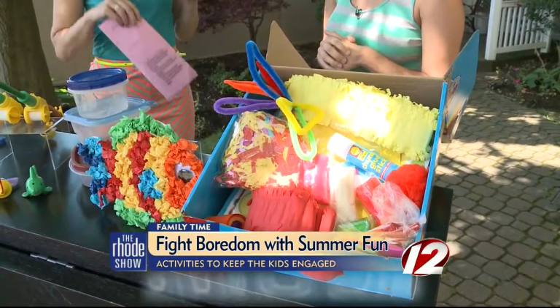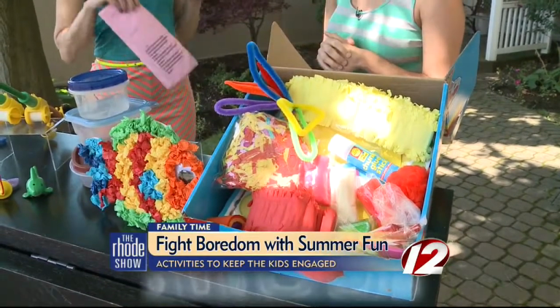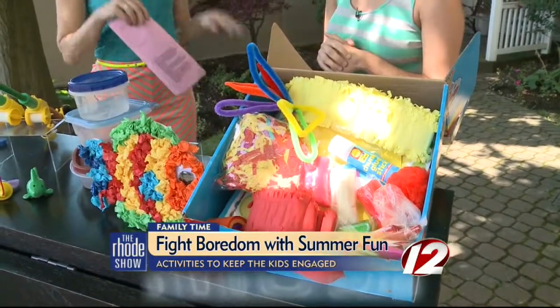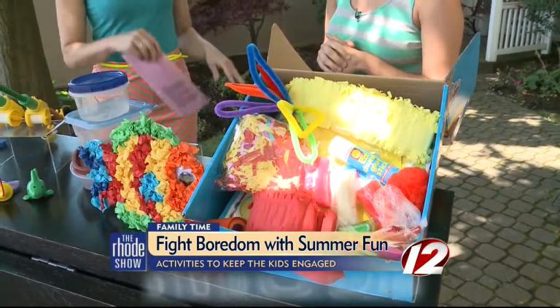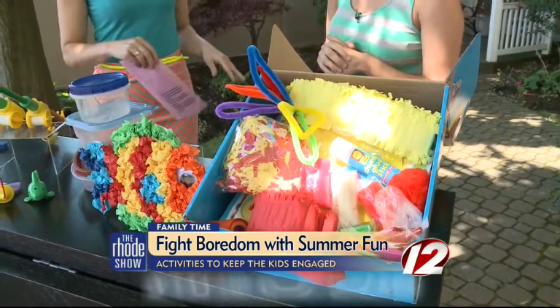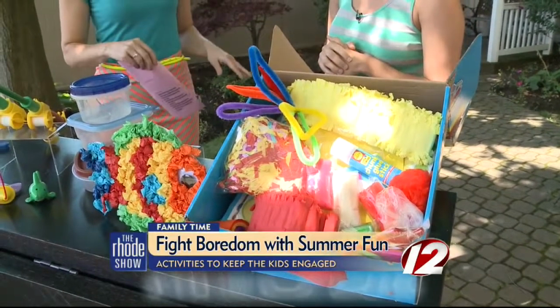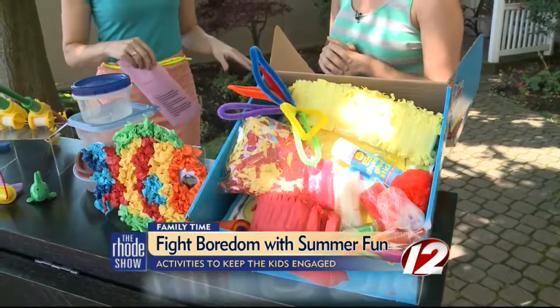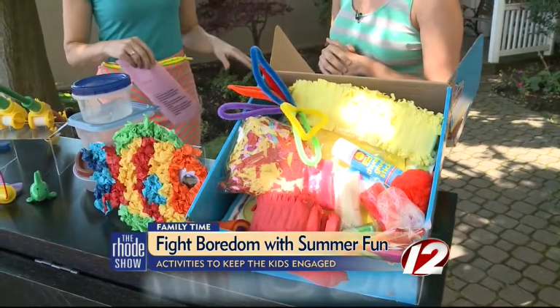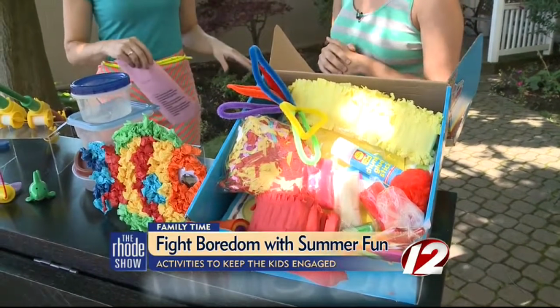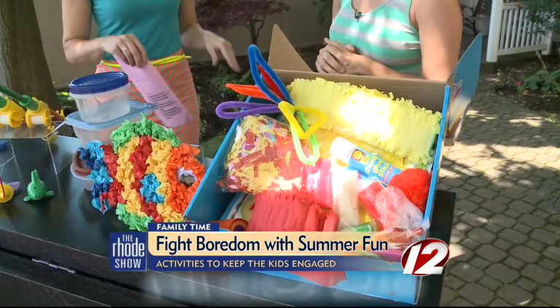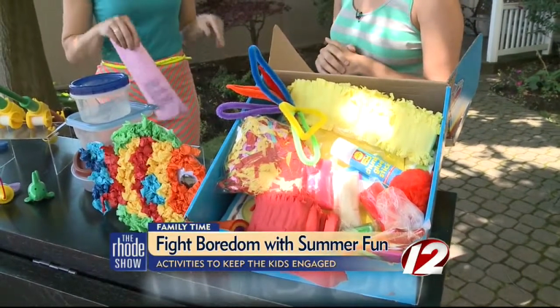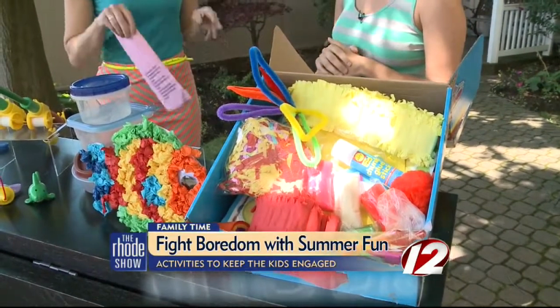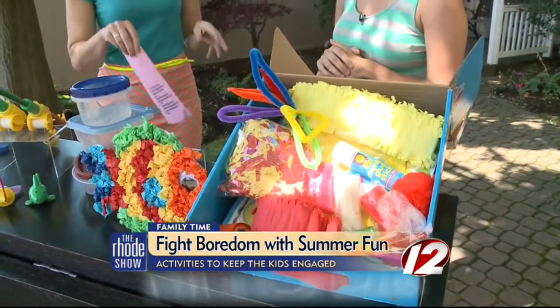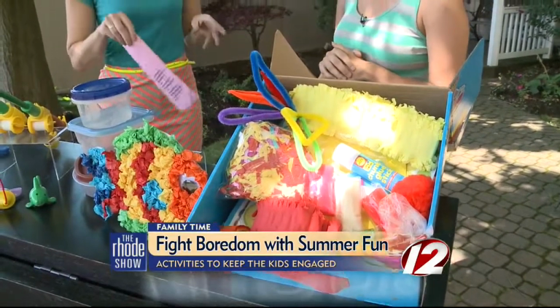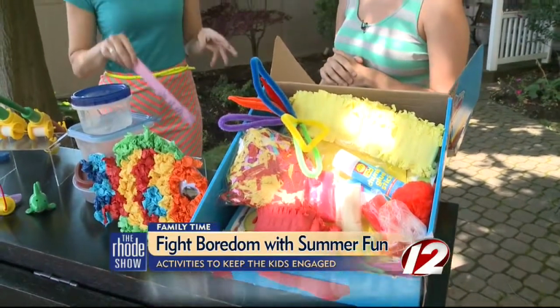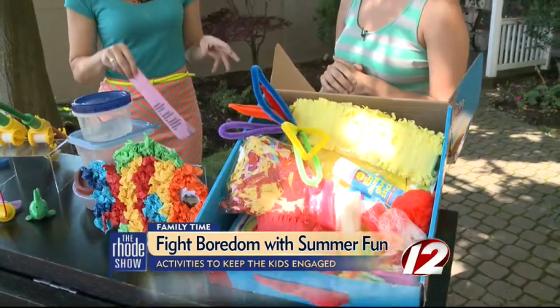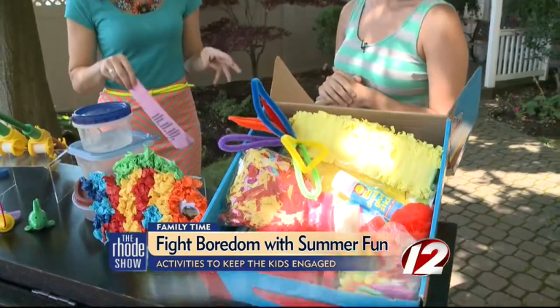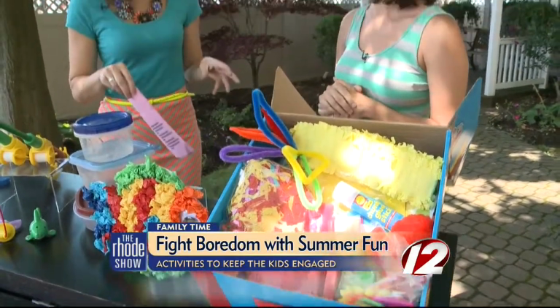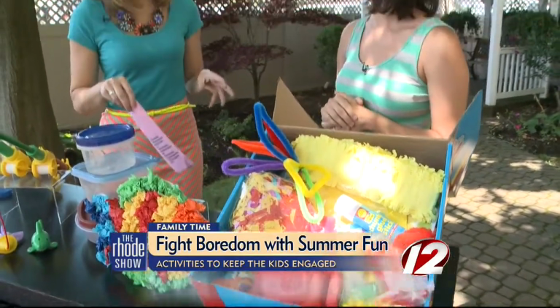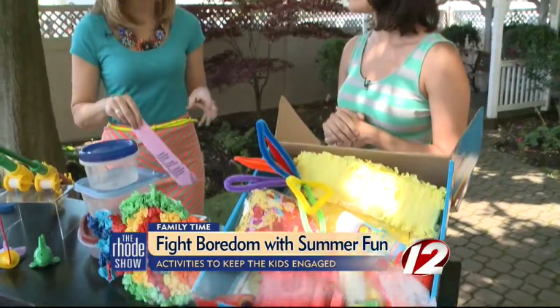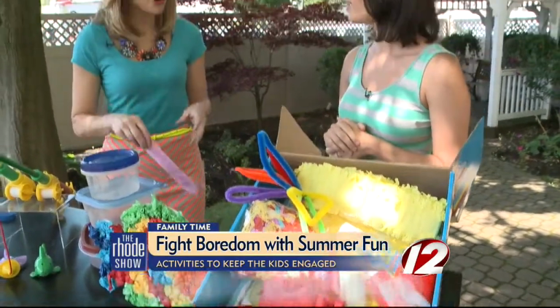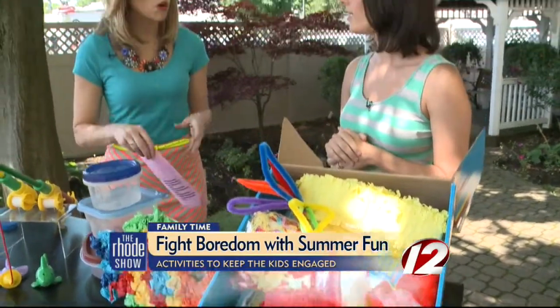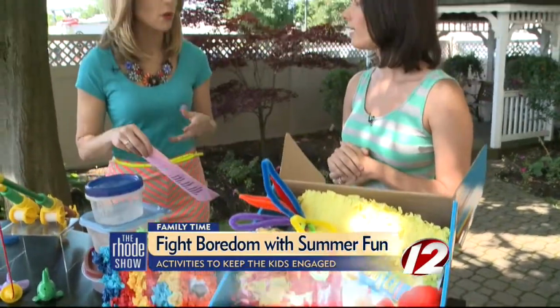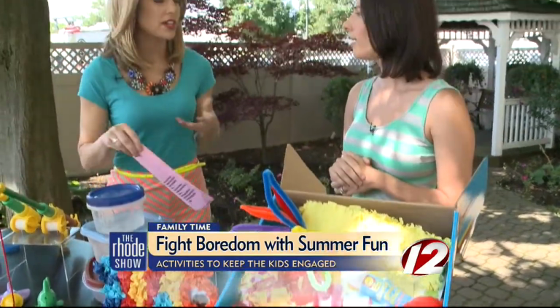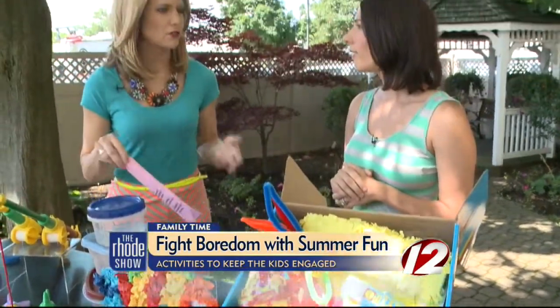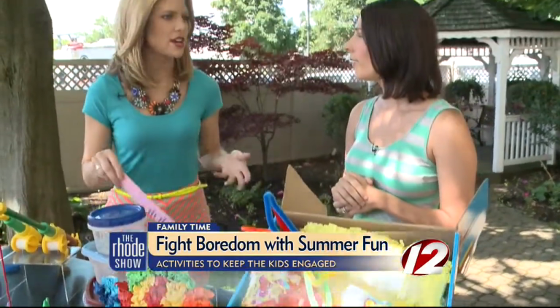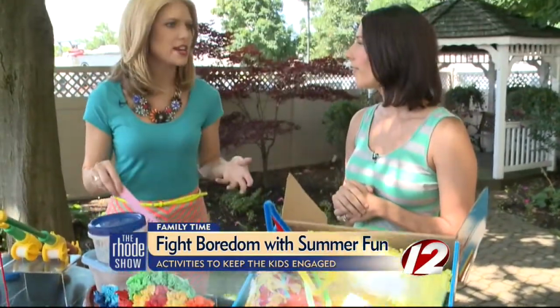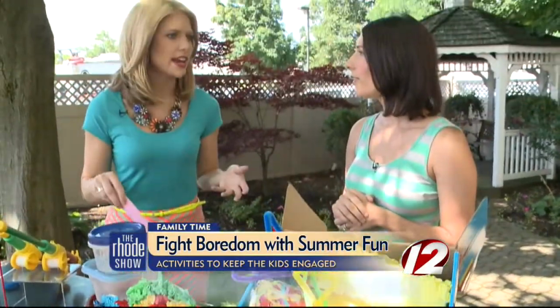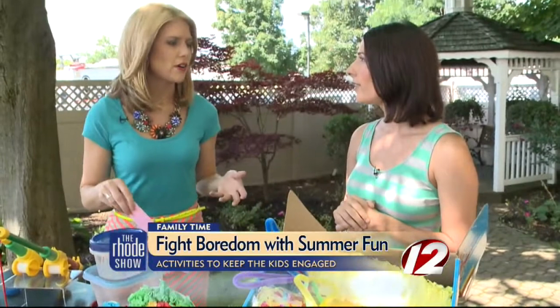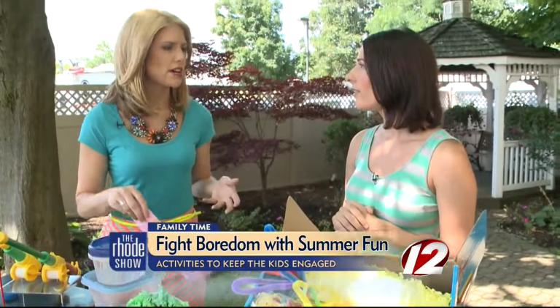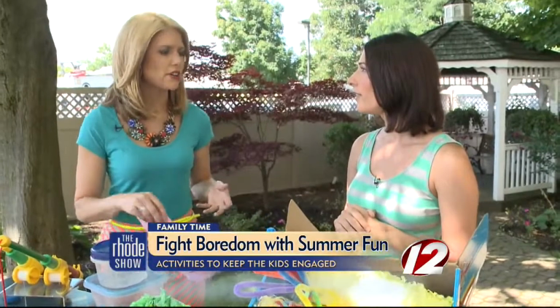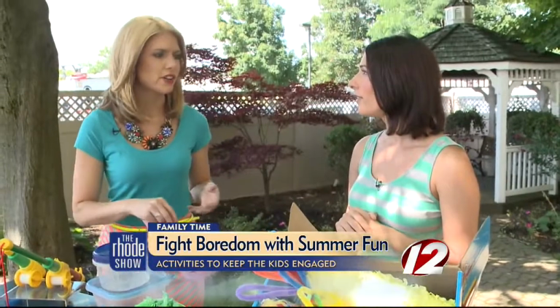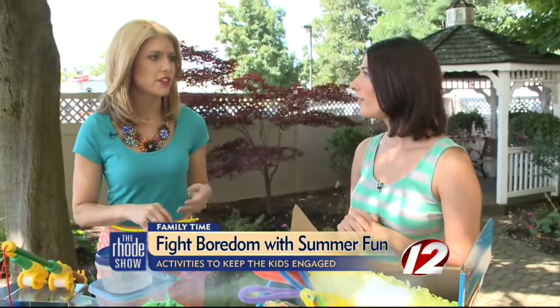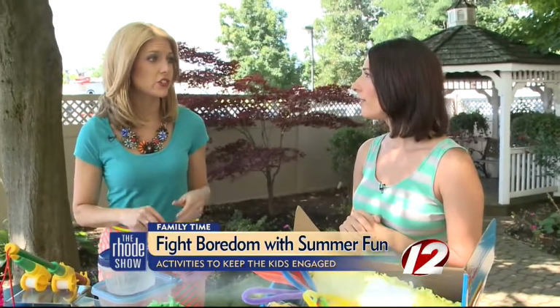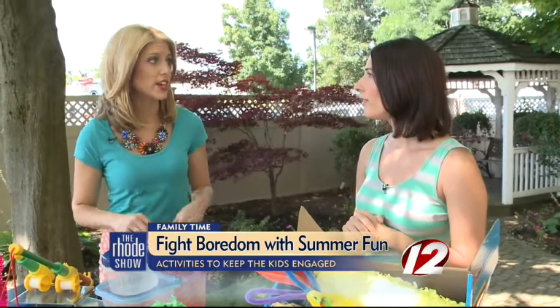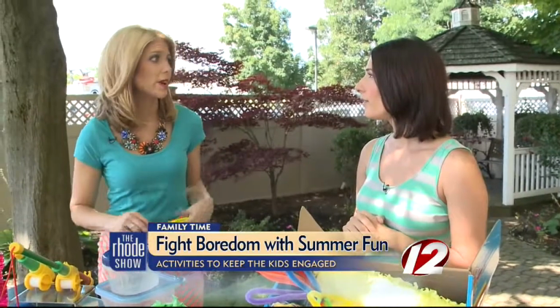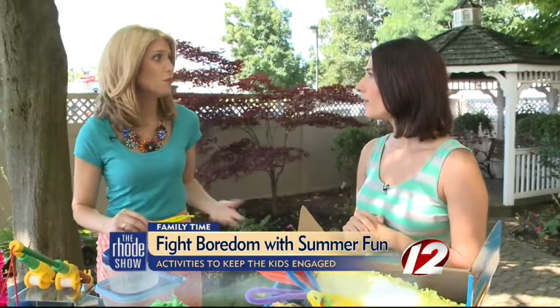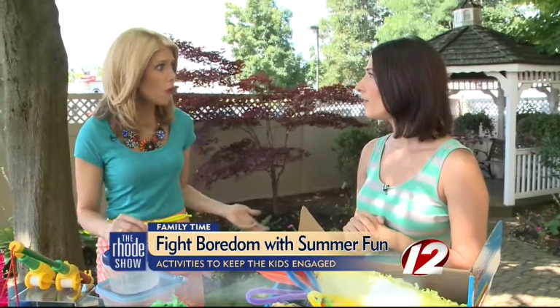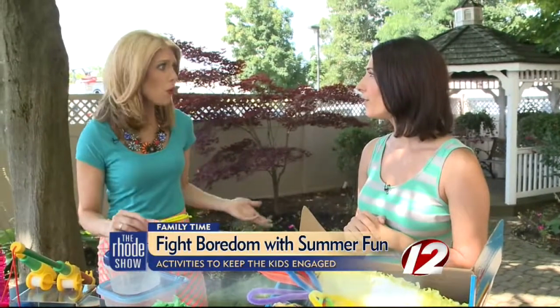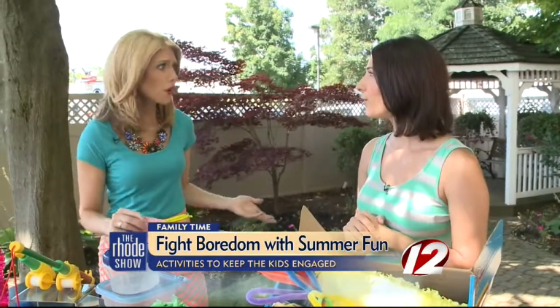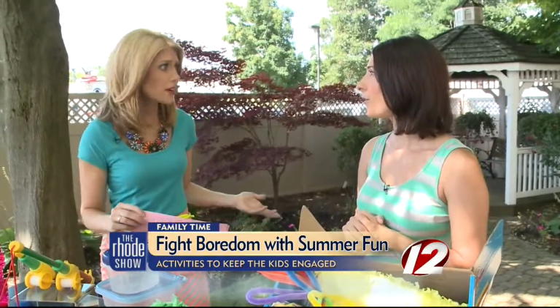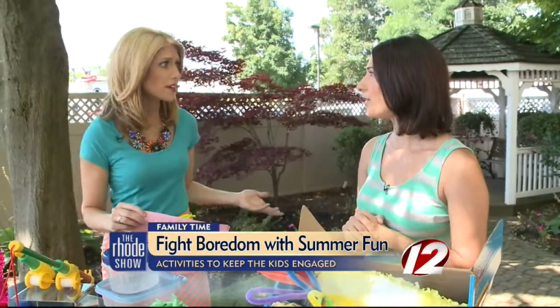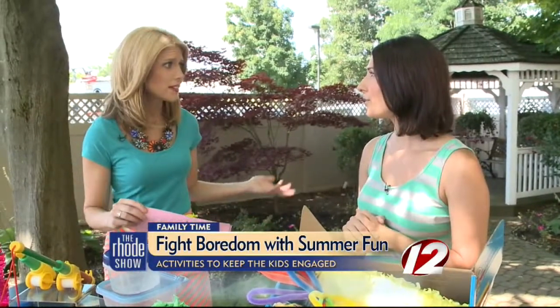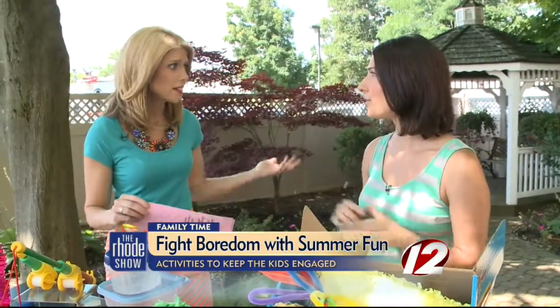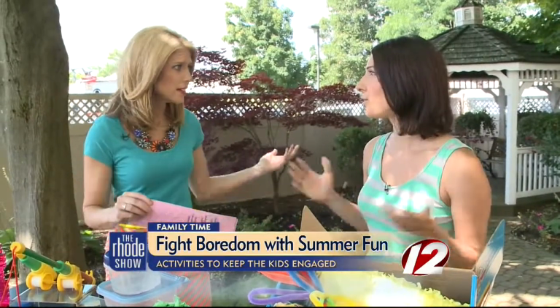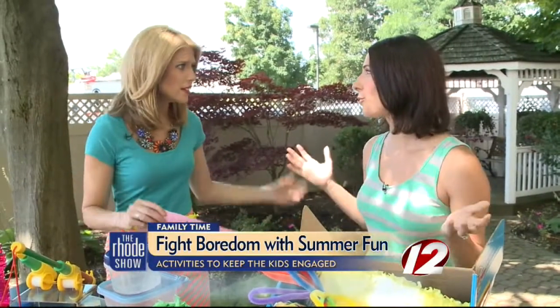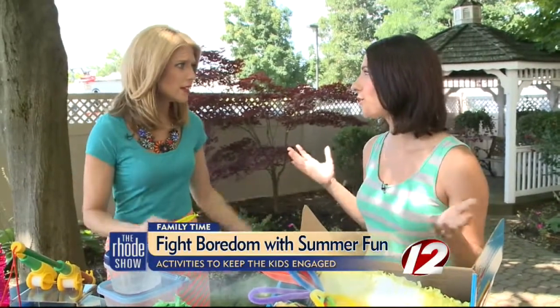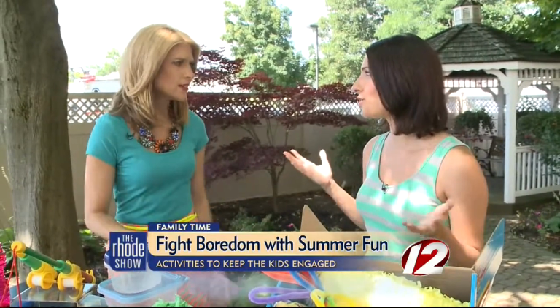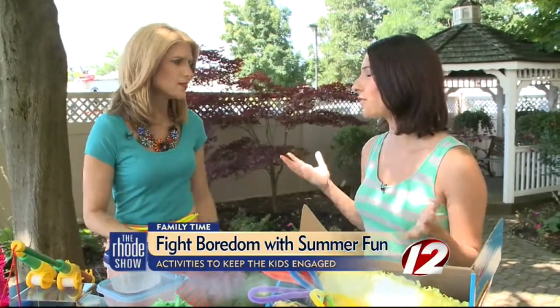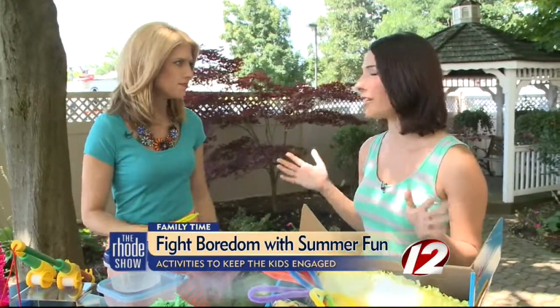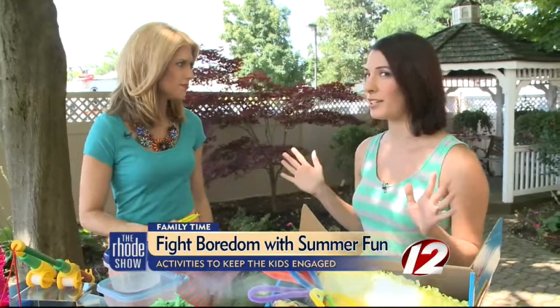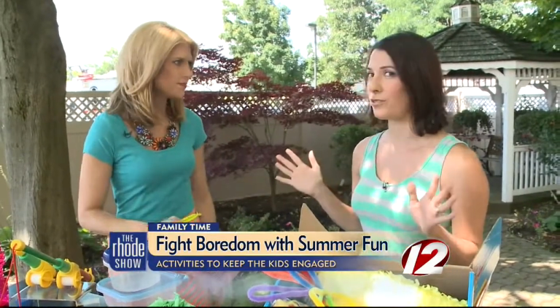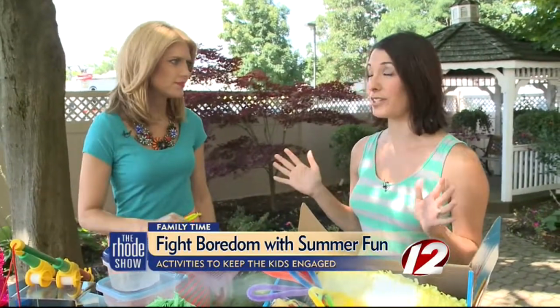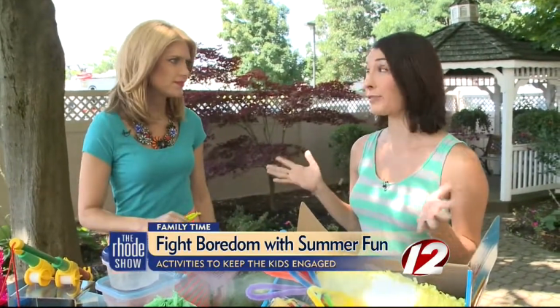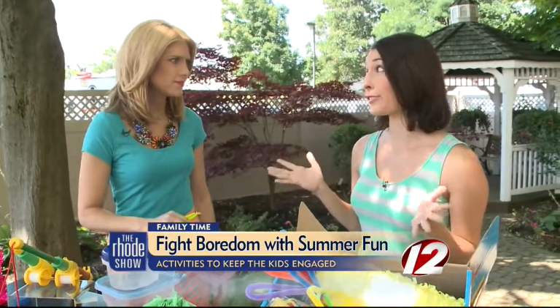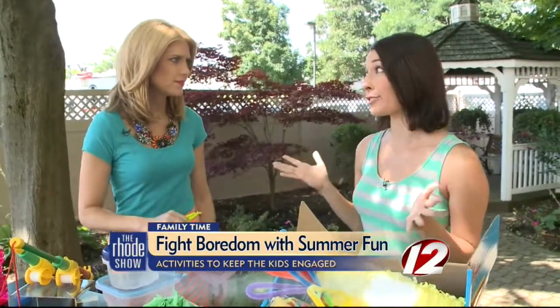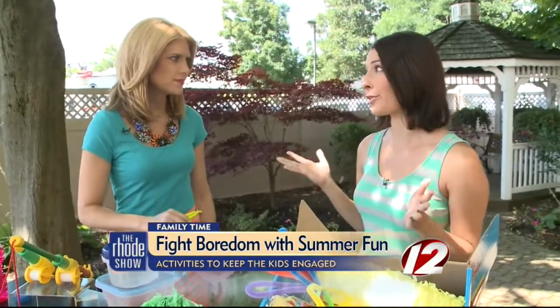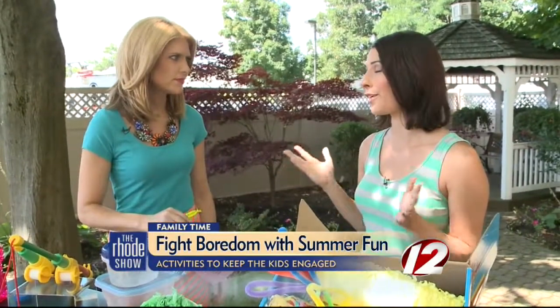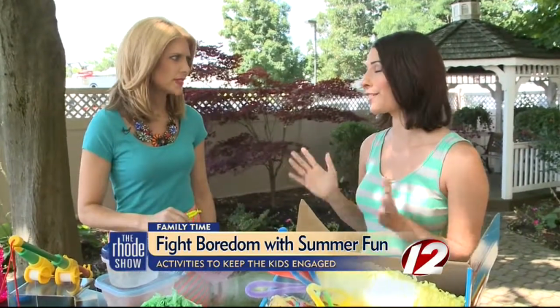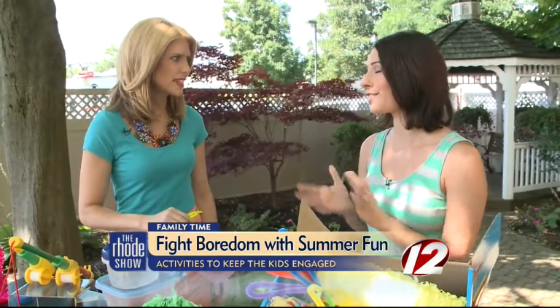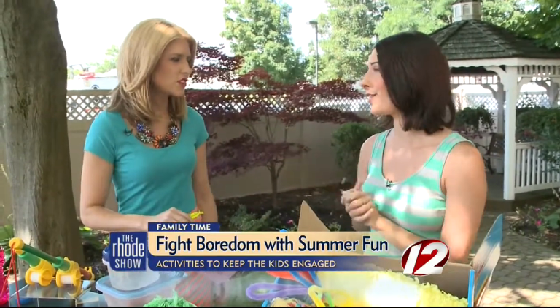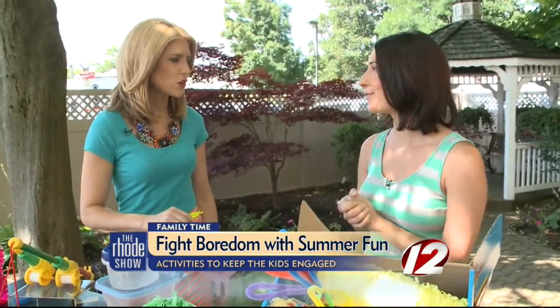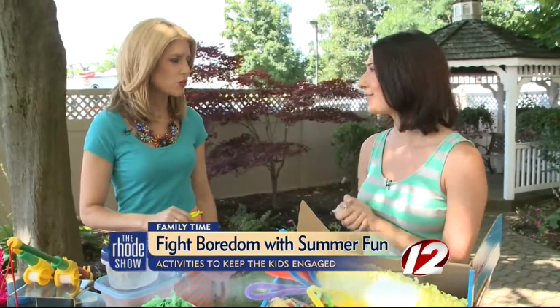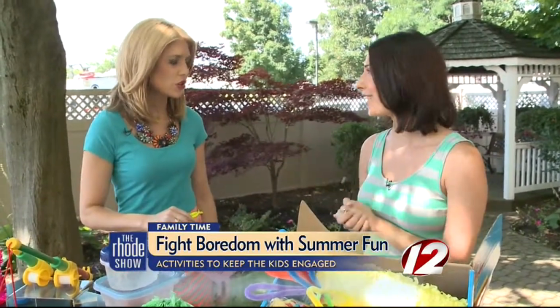I love that you say it's your go-to, because when it's raining out and your kids are saying "I'm bored, what do I do?" — and you can only watch TV for so long. It's so true.